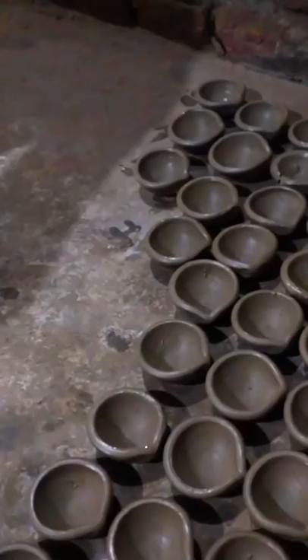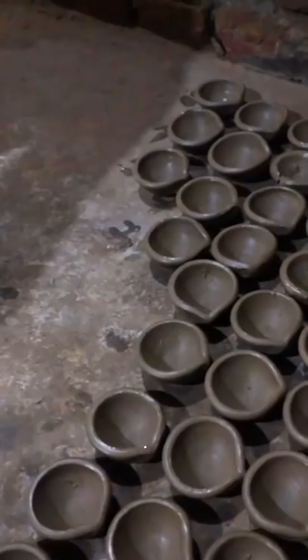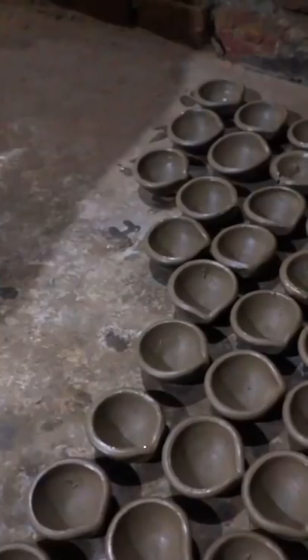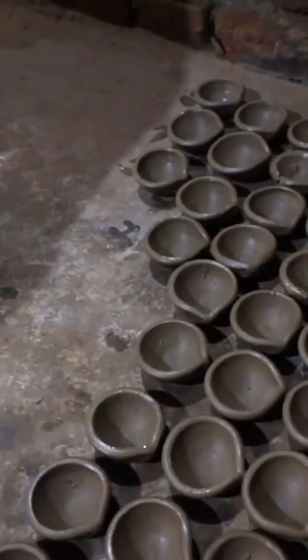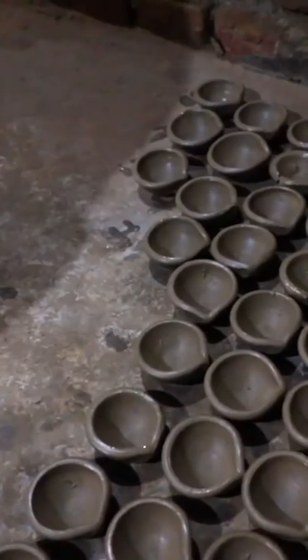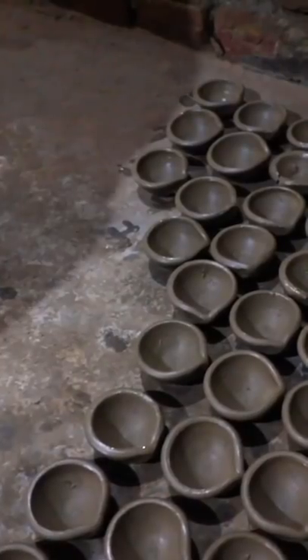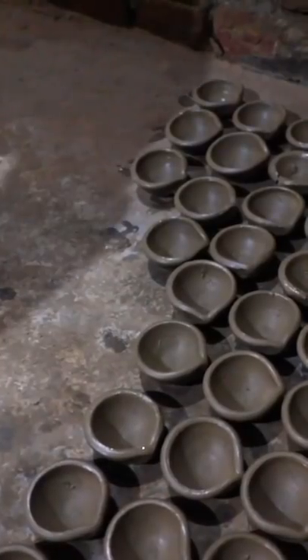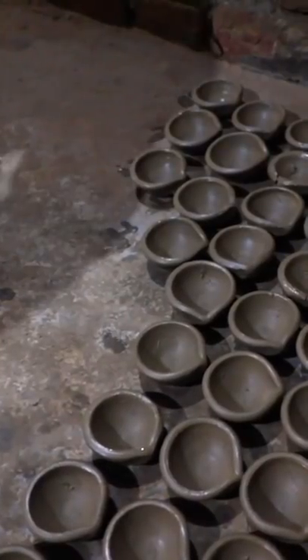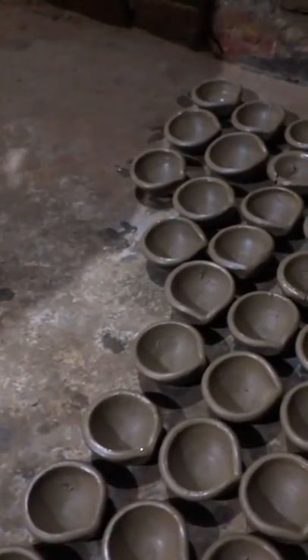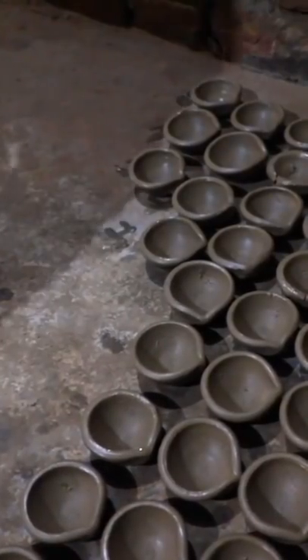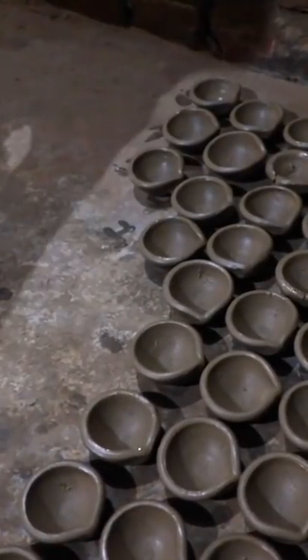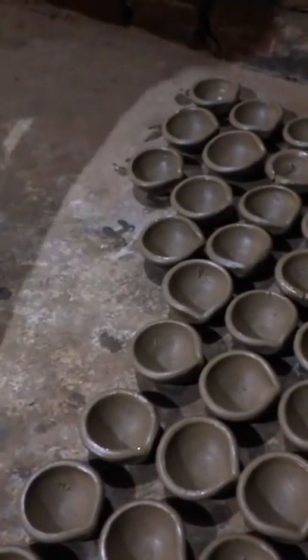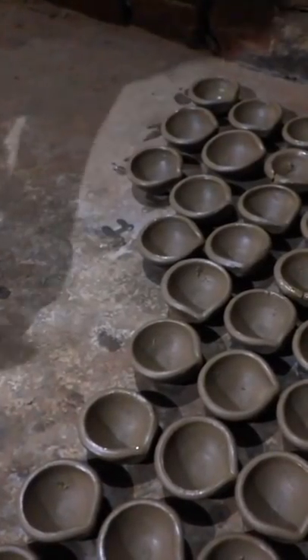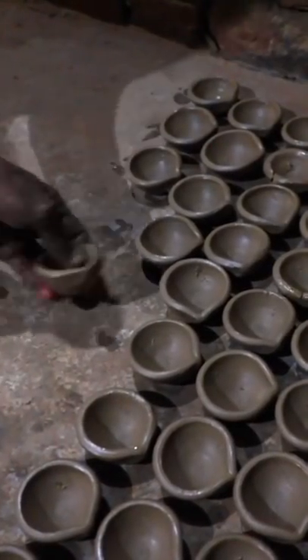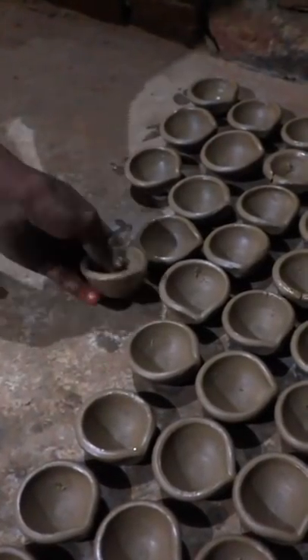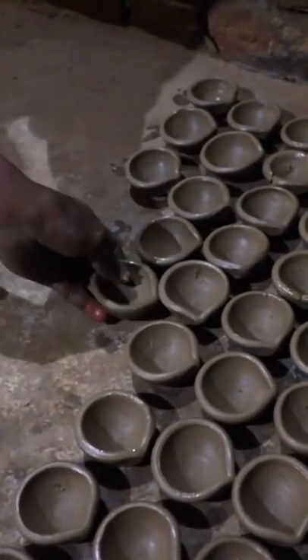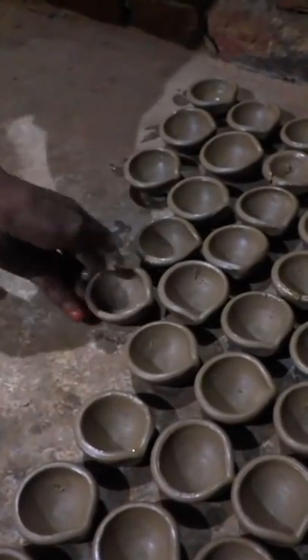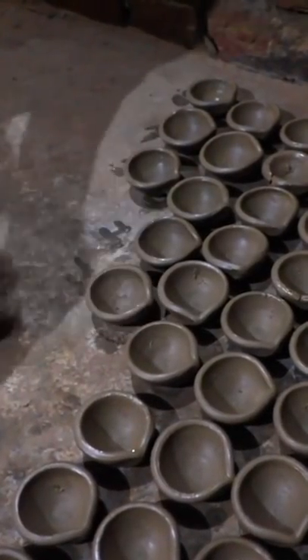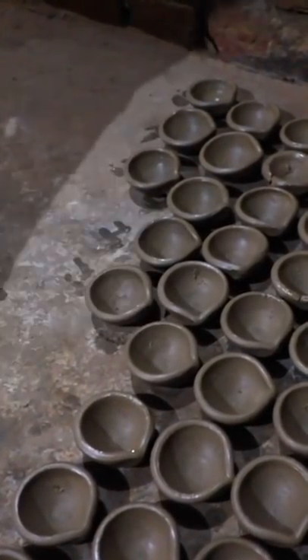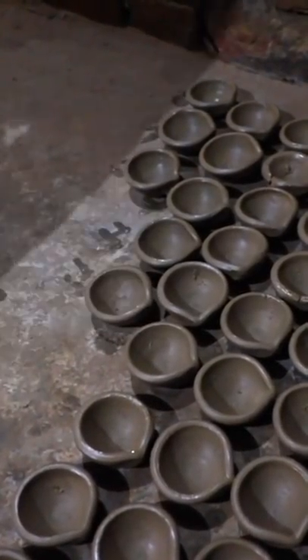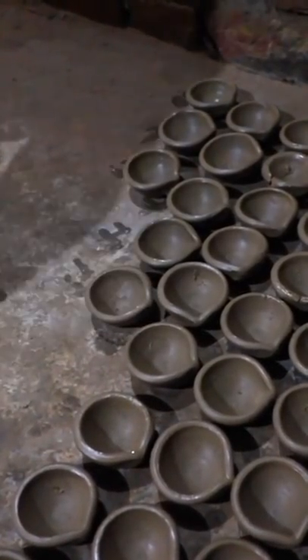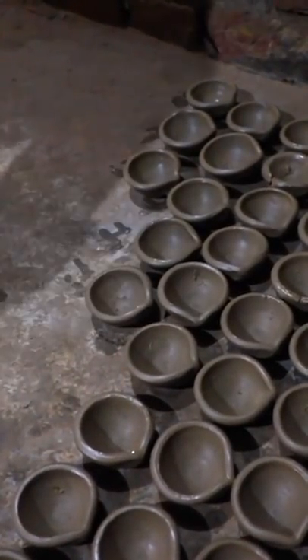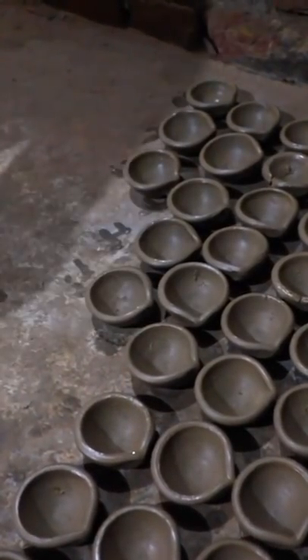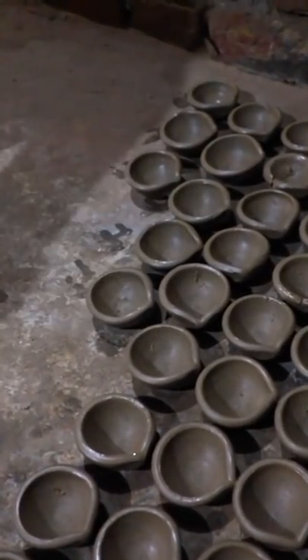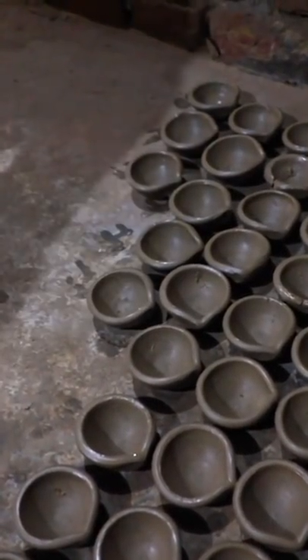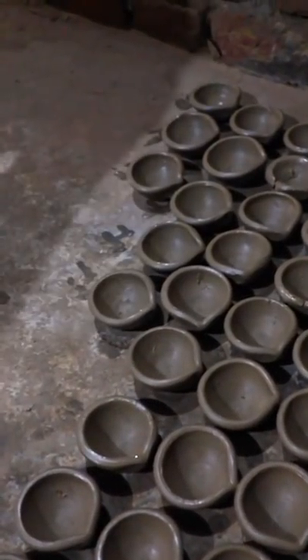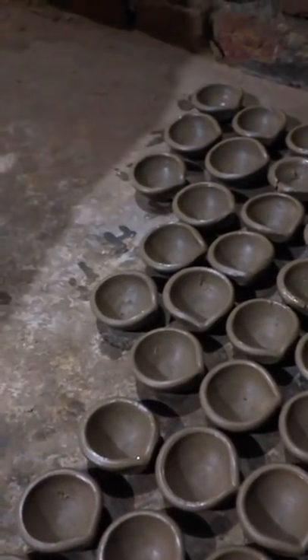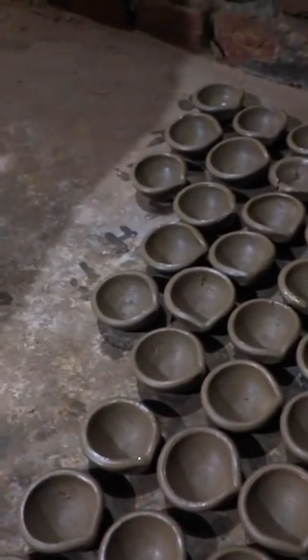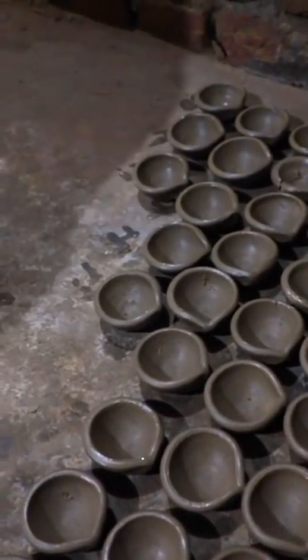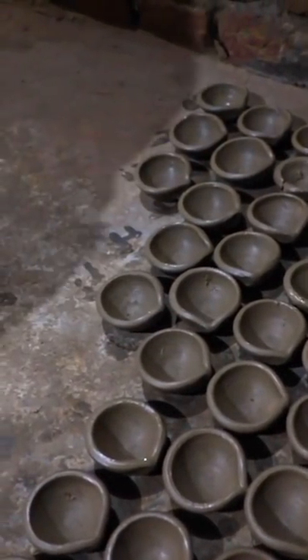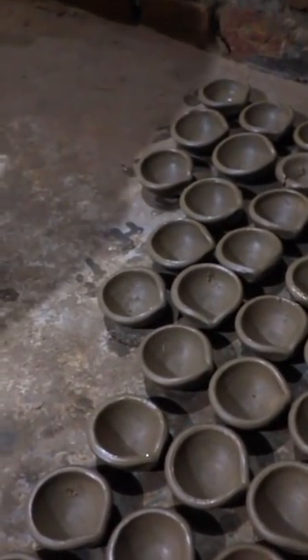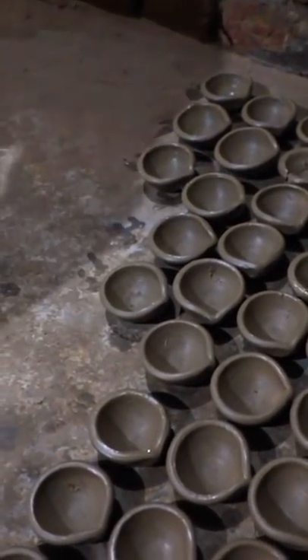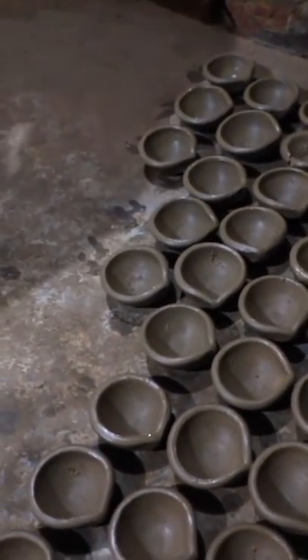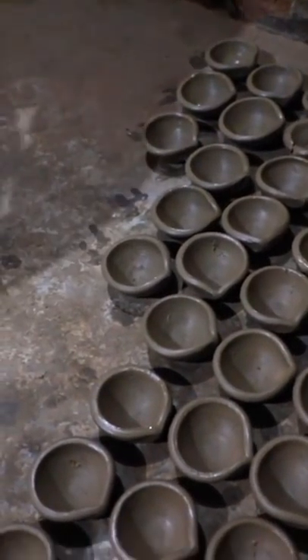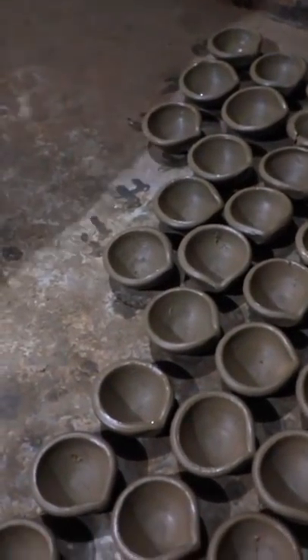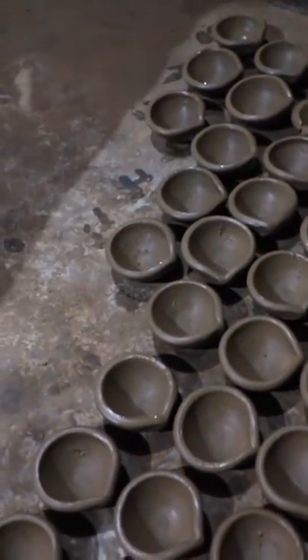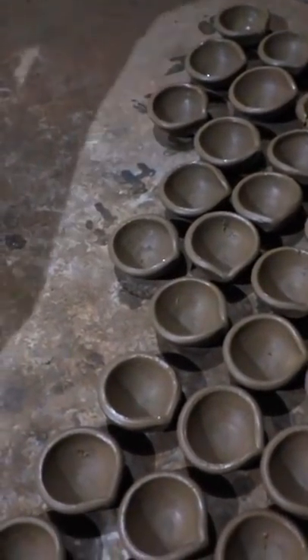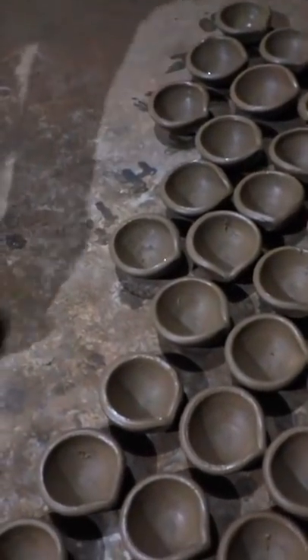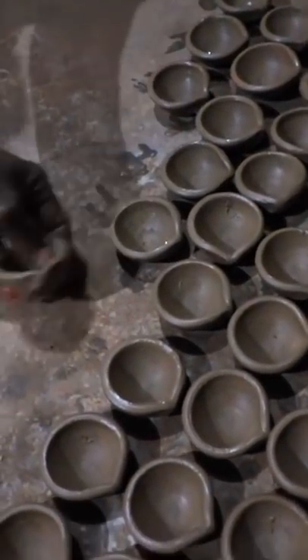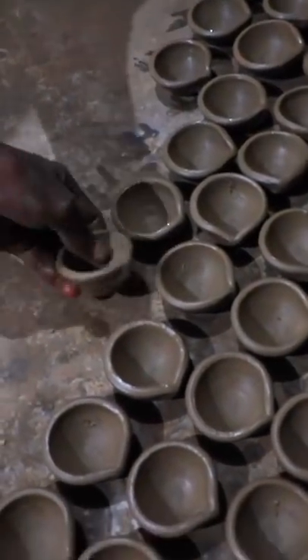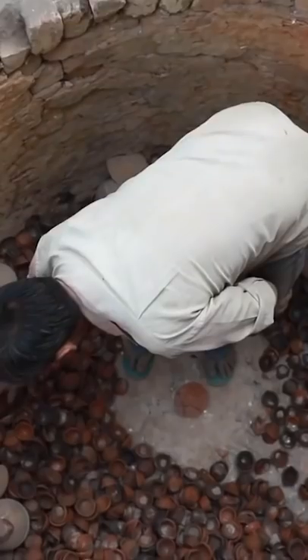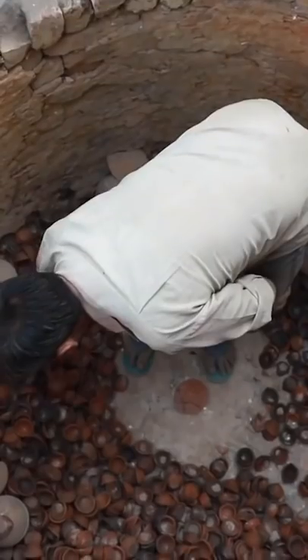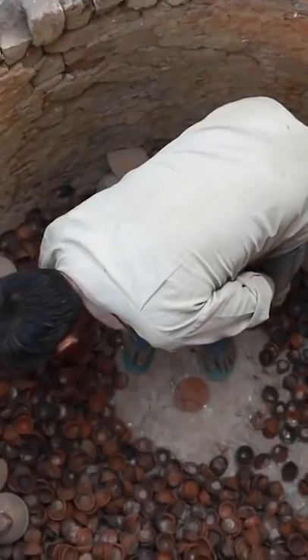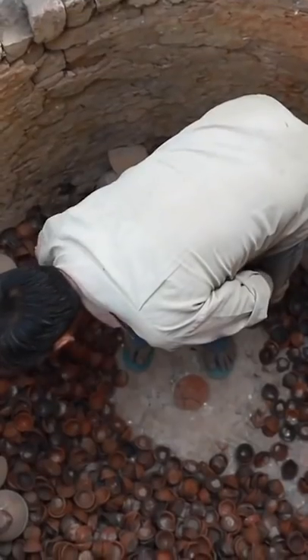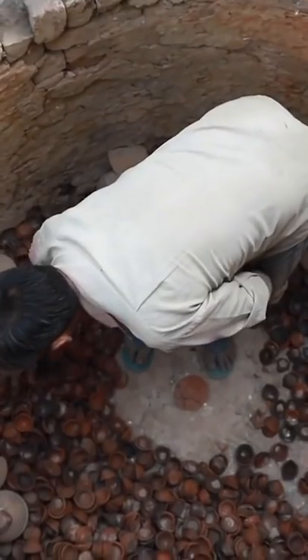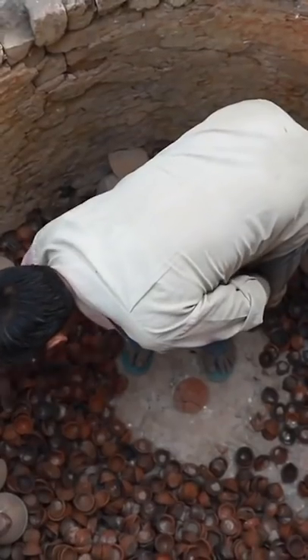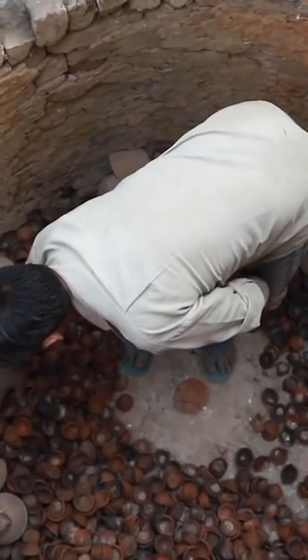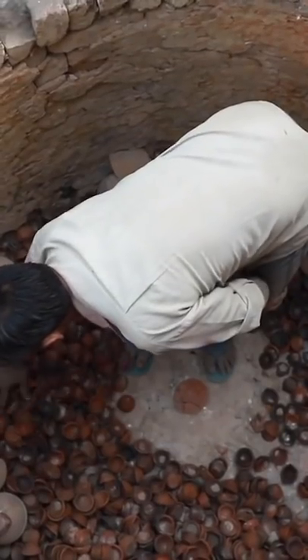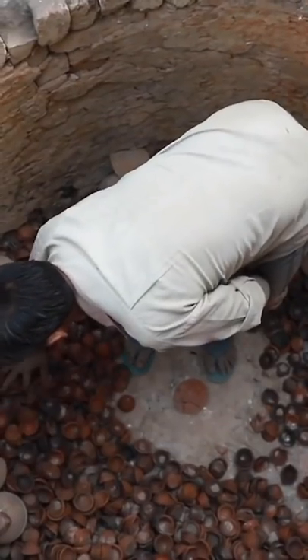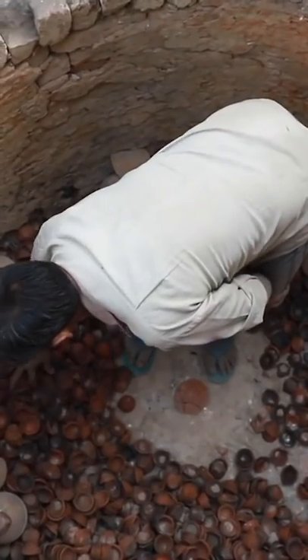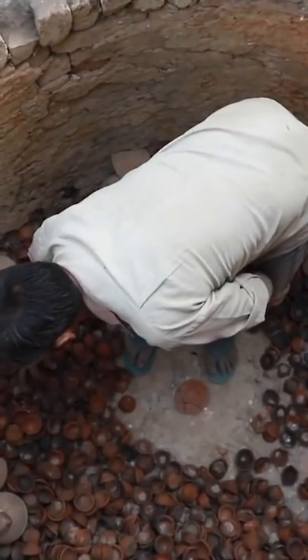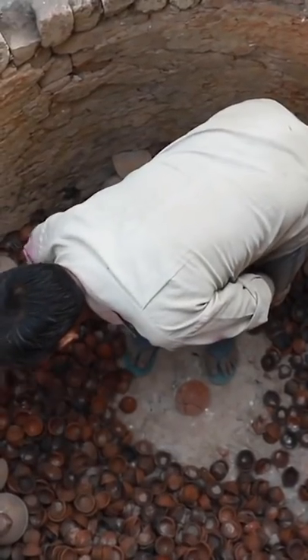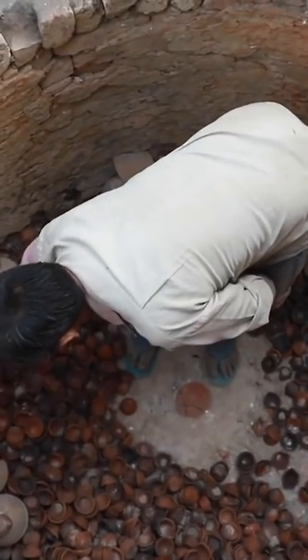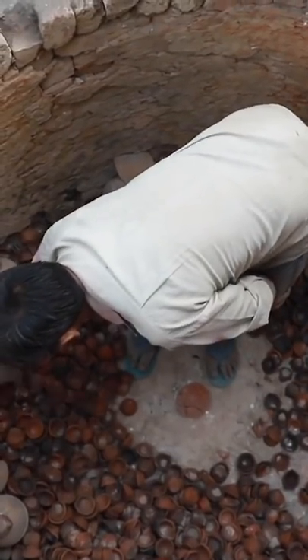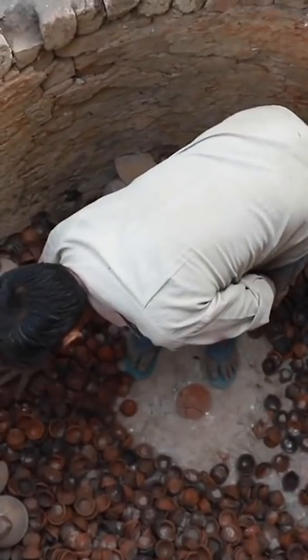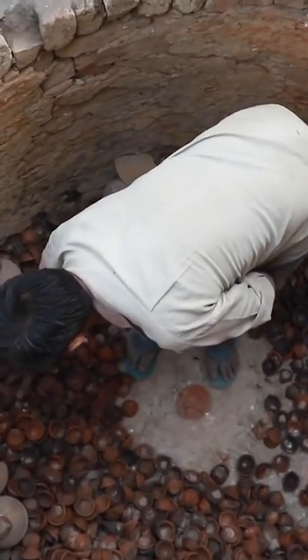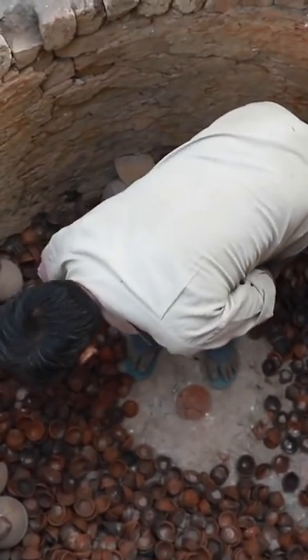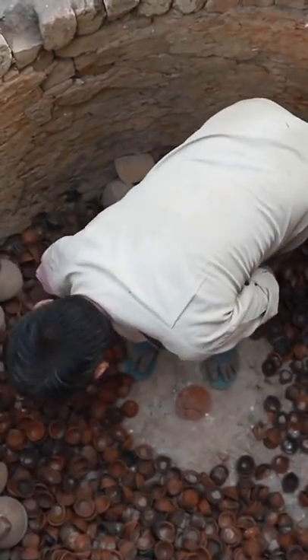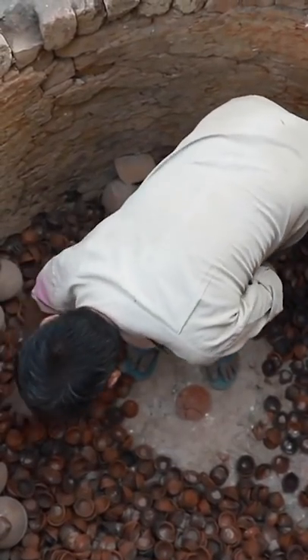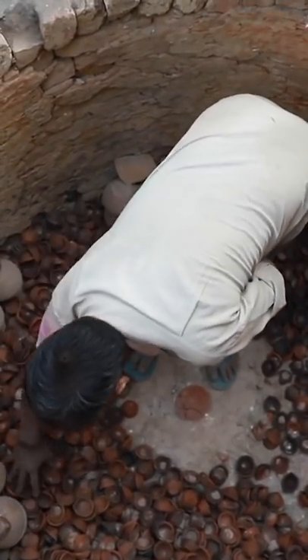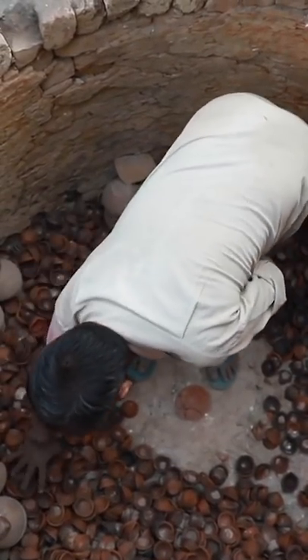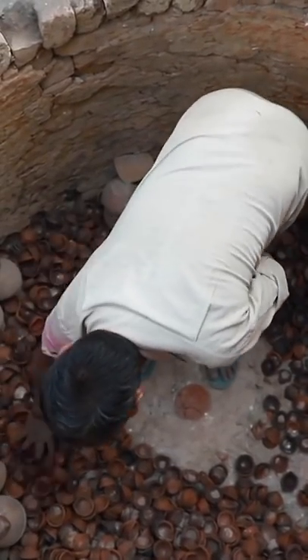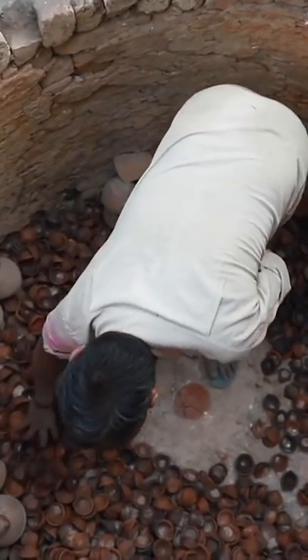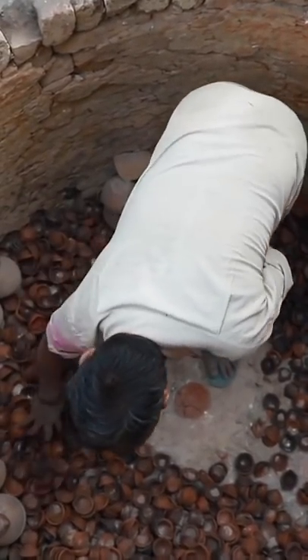Piece by piece, they lay the lamps out to air dry. Once they're completely dry, Ashok fires the Diyas in large wood-burning kilns.